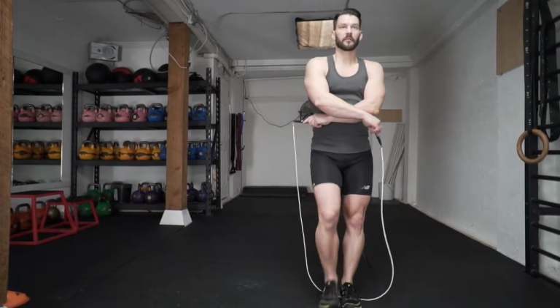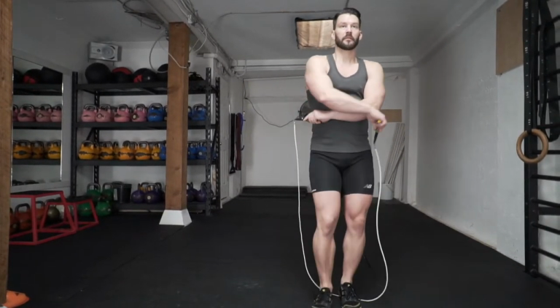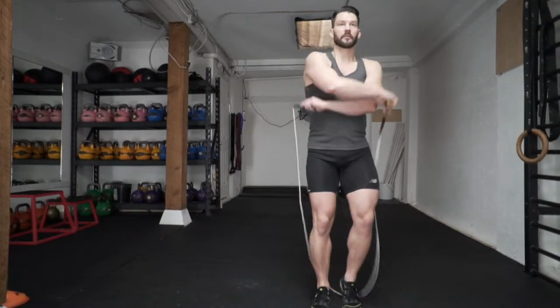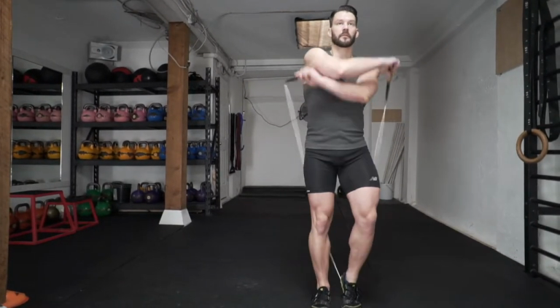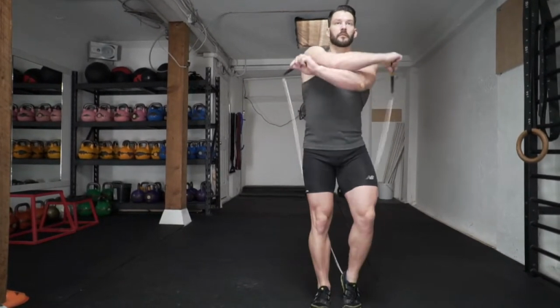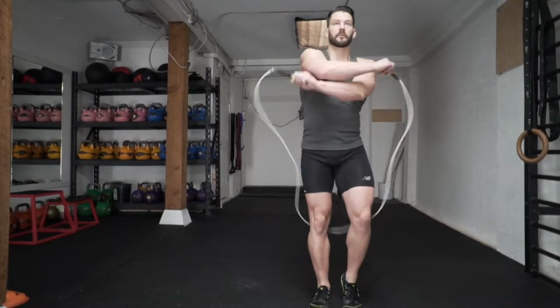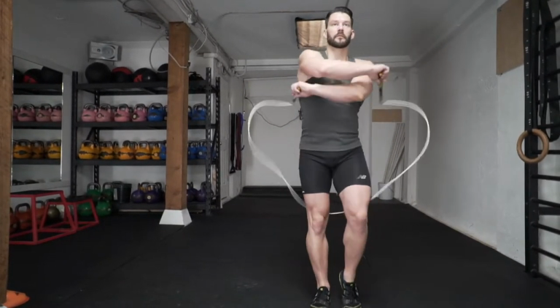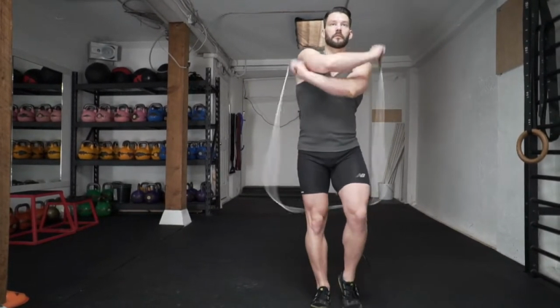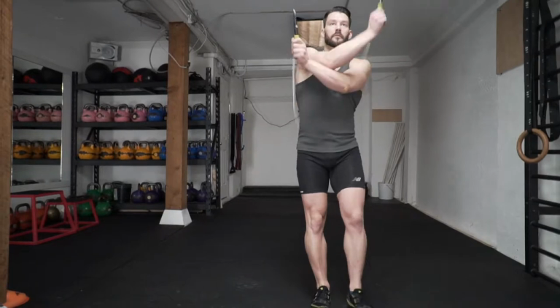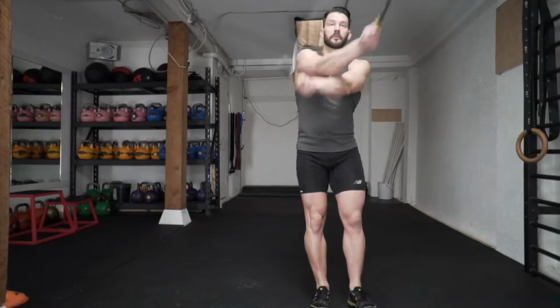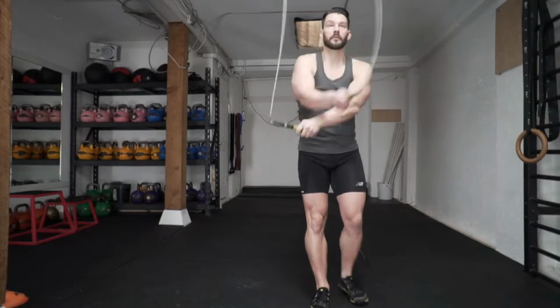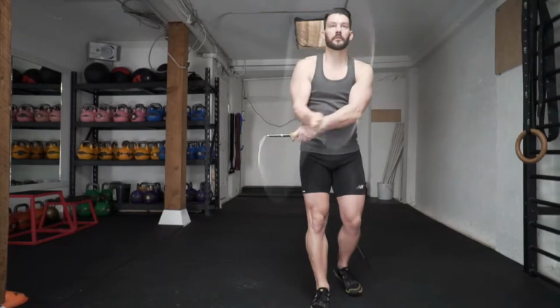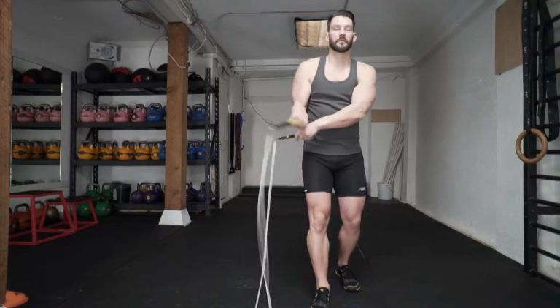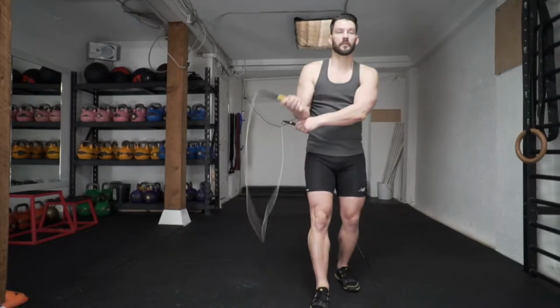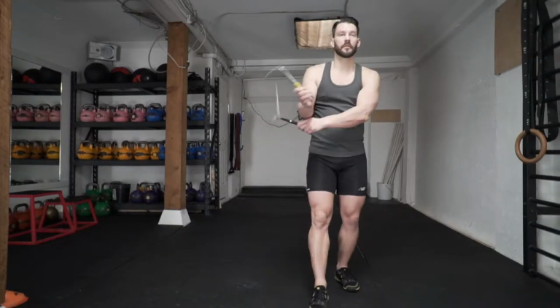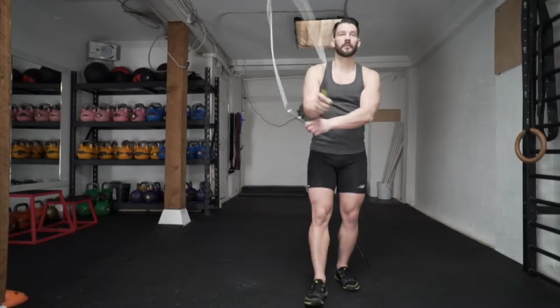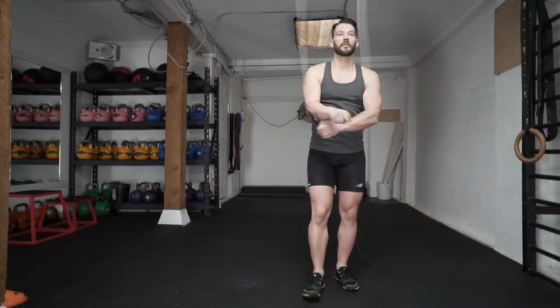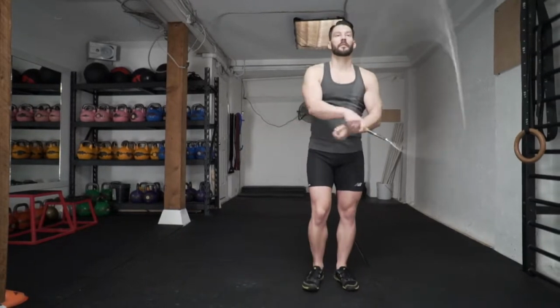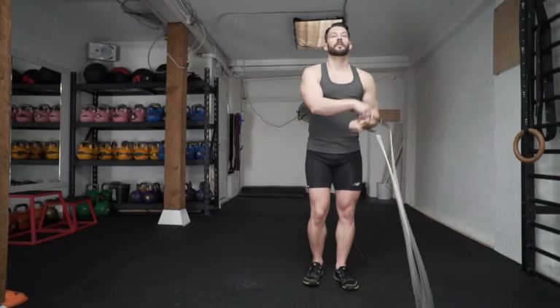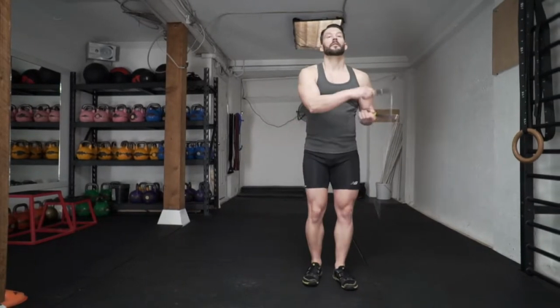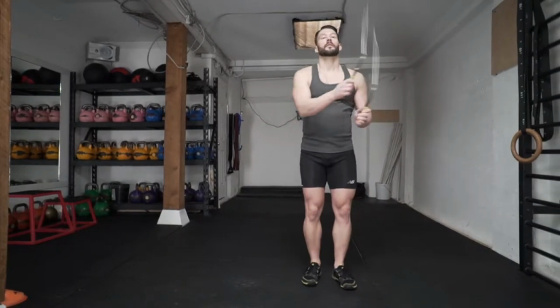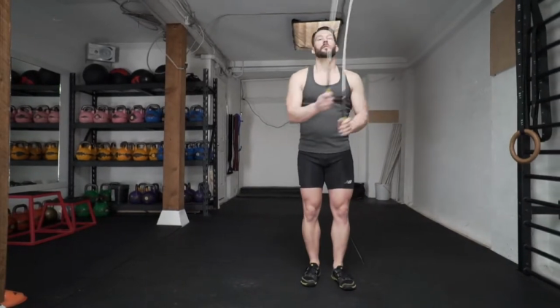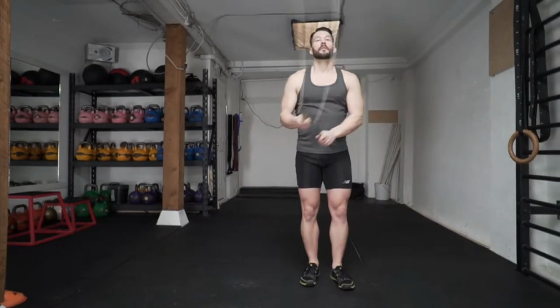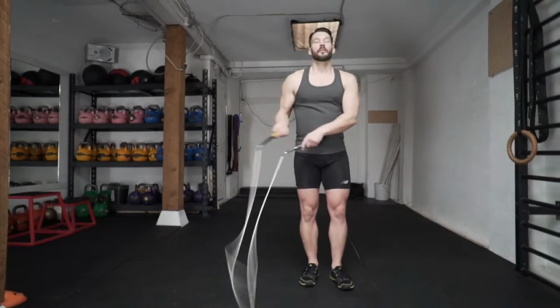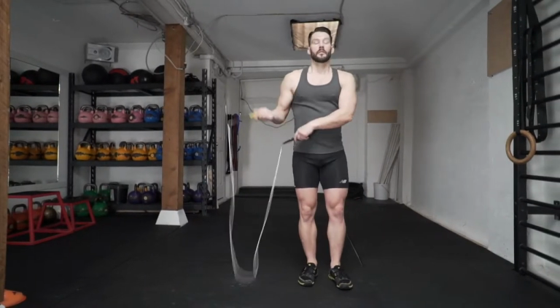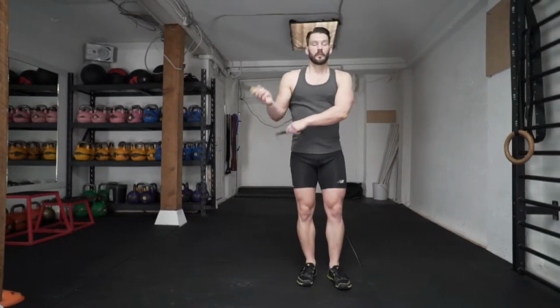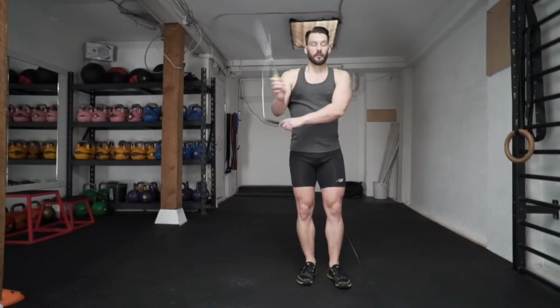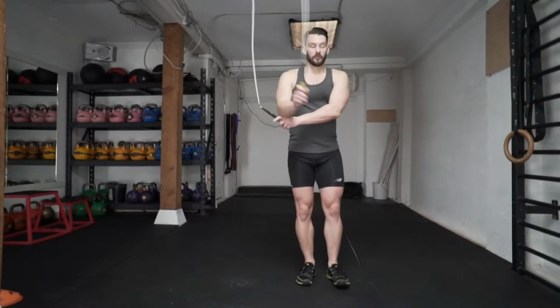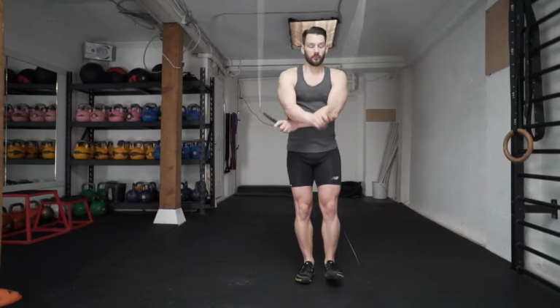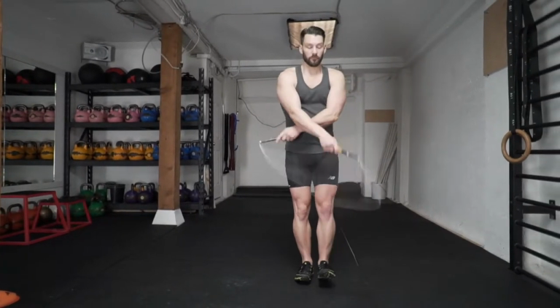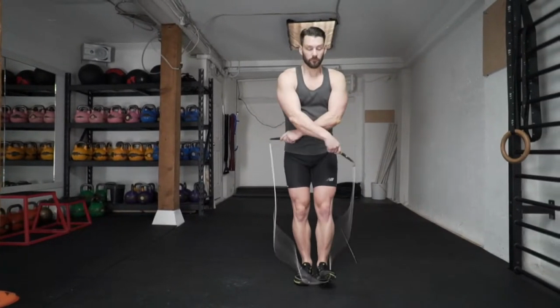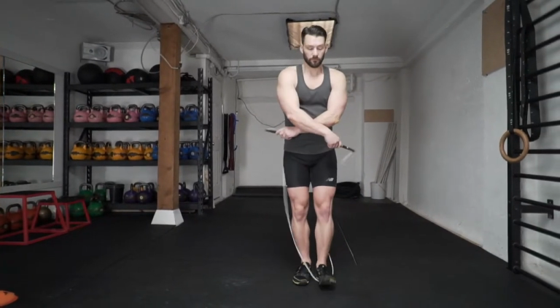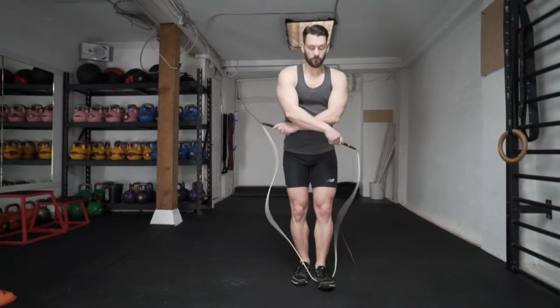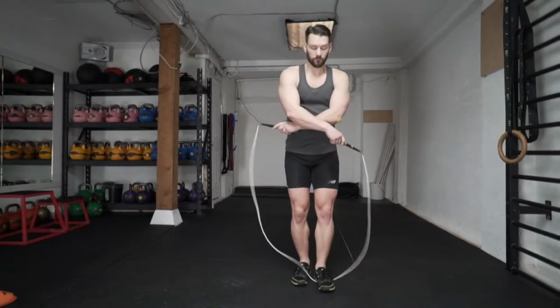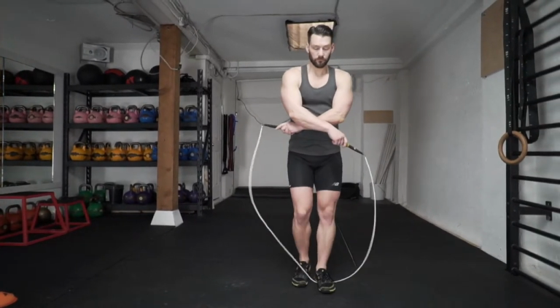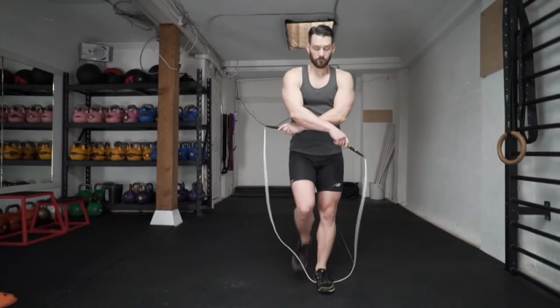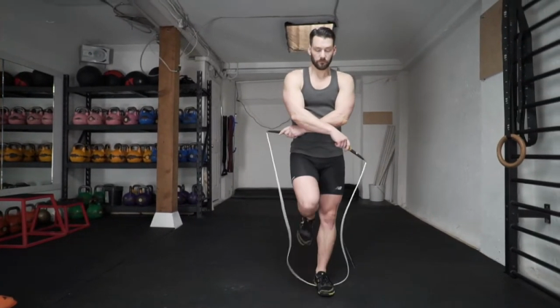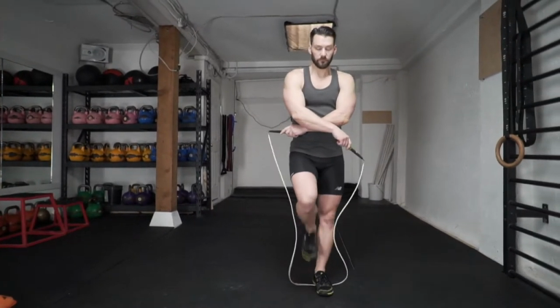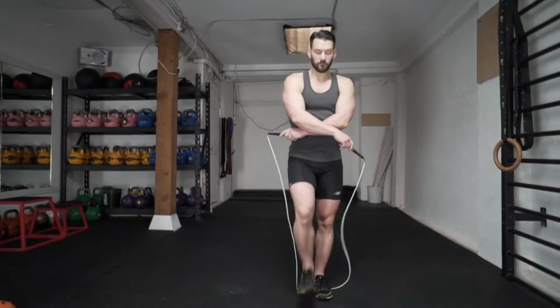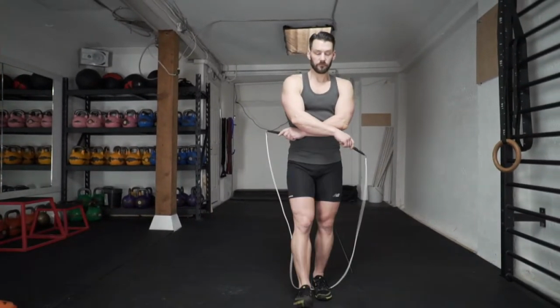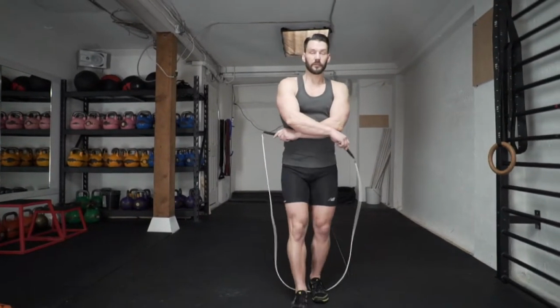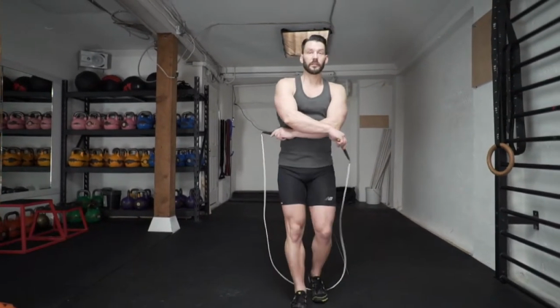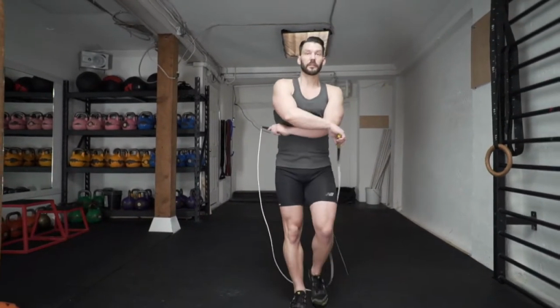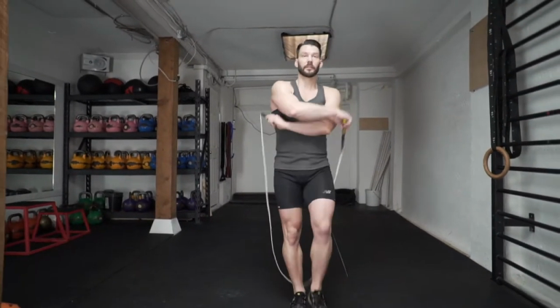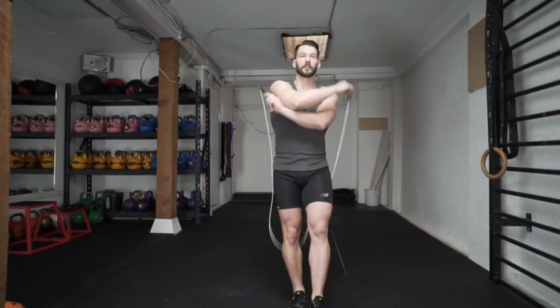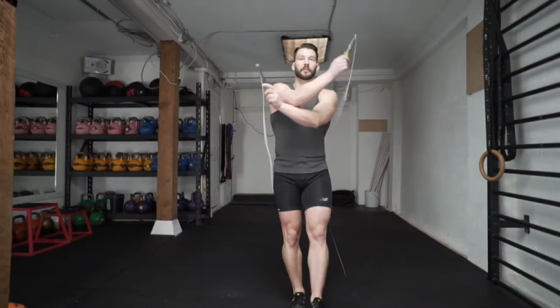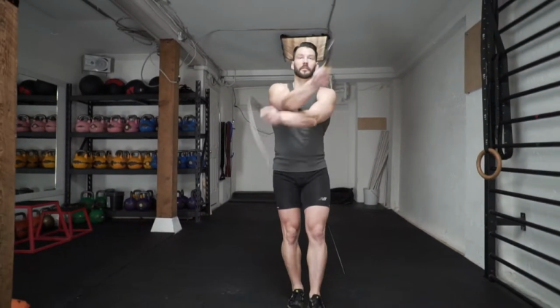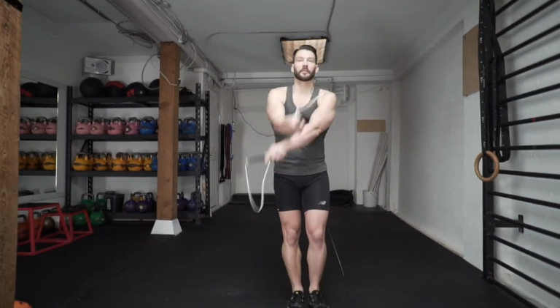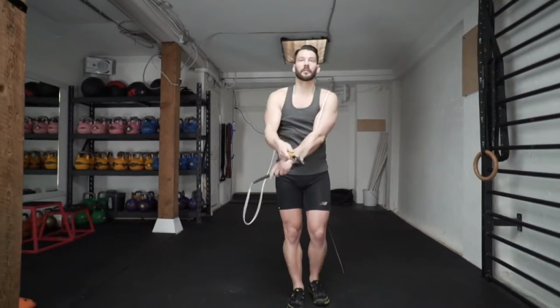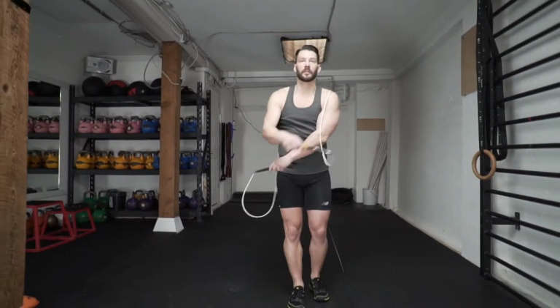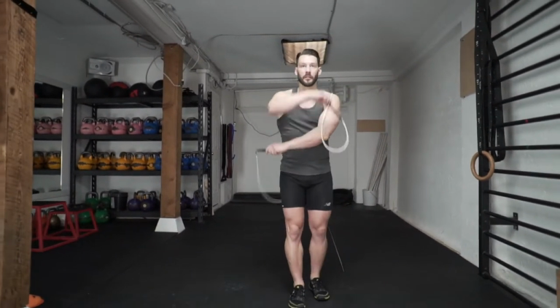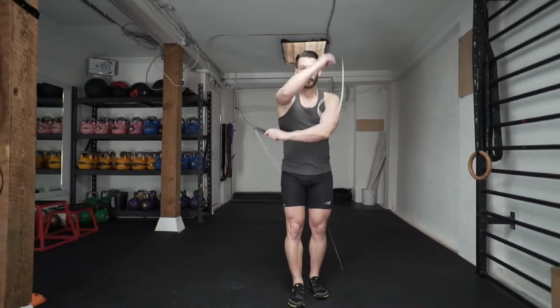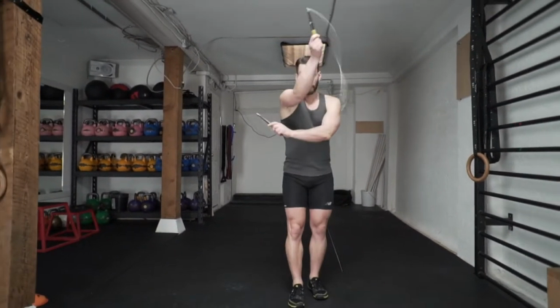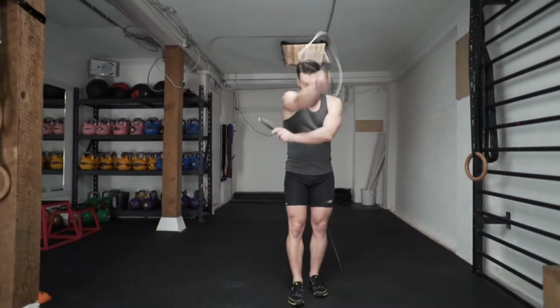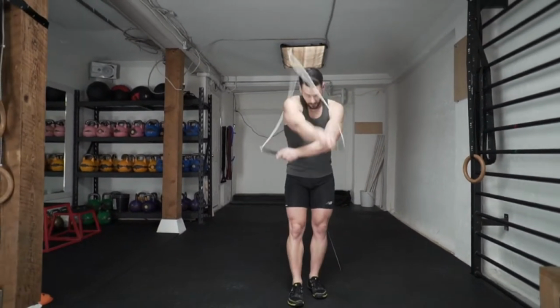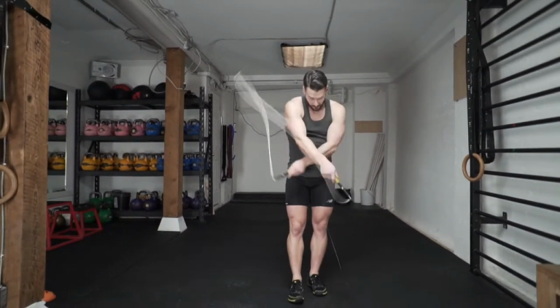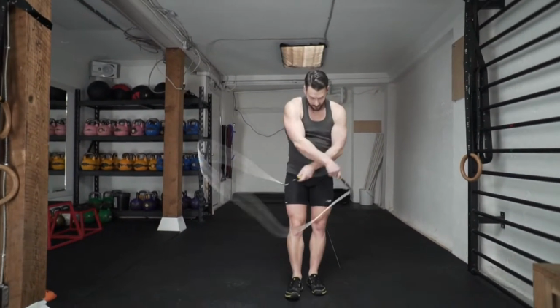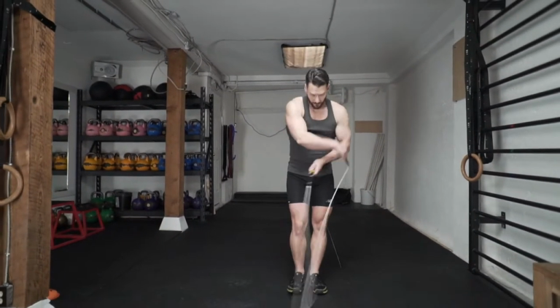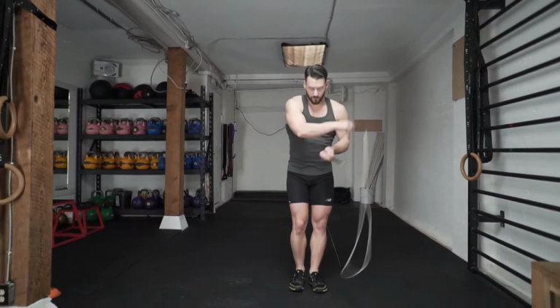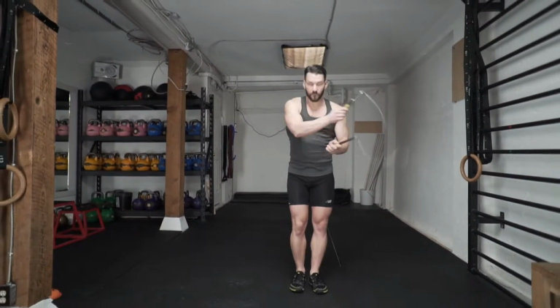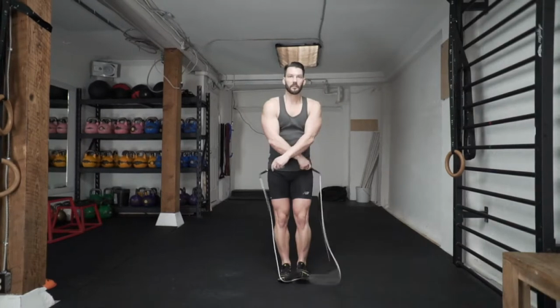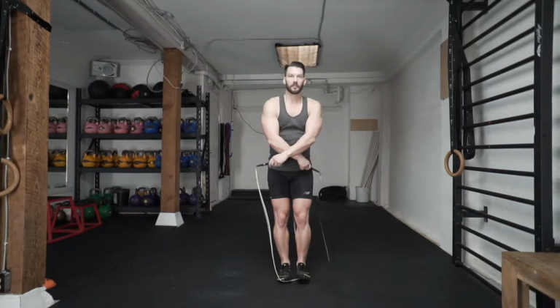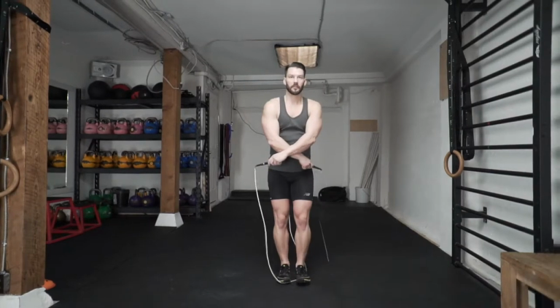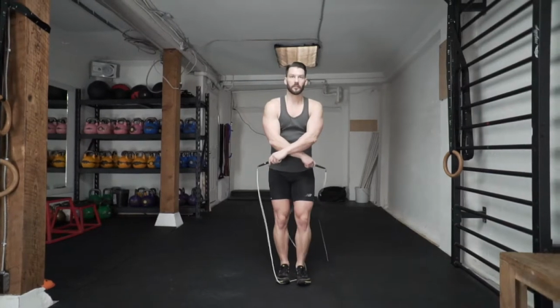Now you're going to practice pulling the rope to the right and pulling the right hand over top, so that you can get both sides with a single cross.